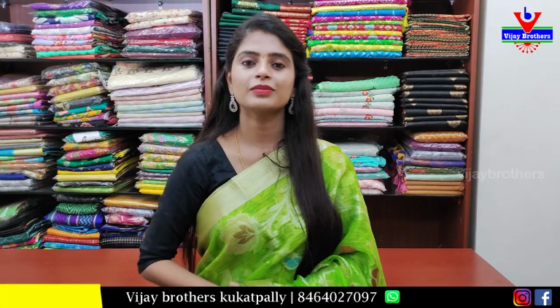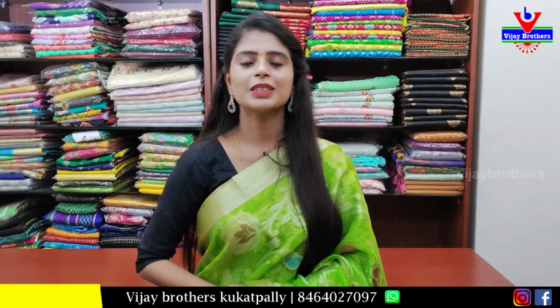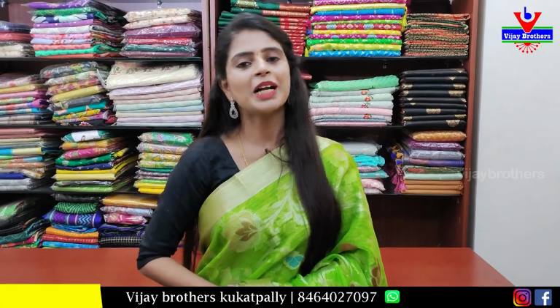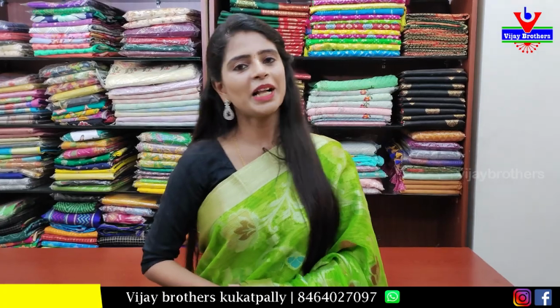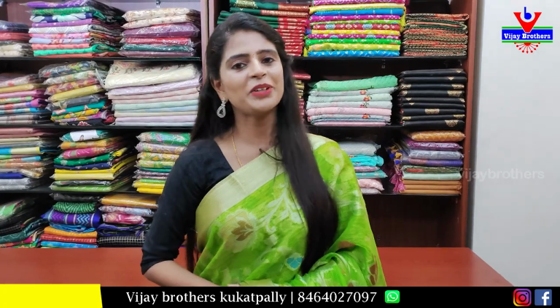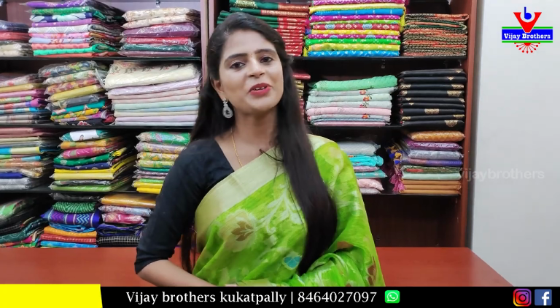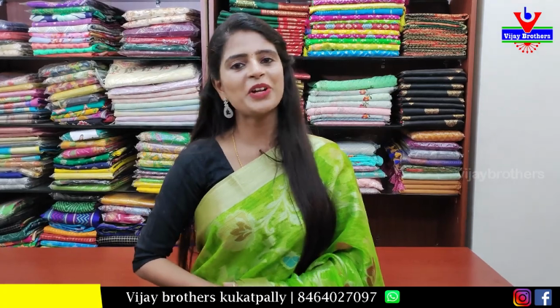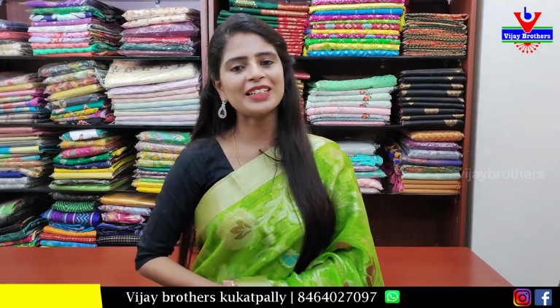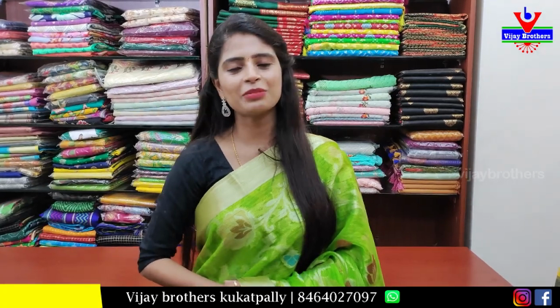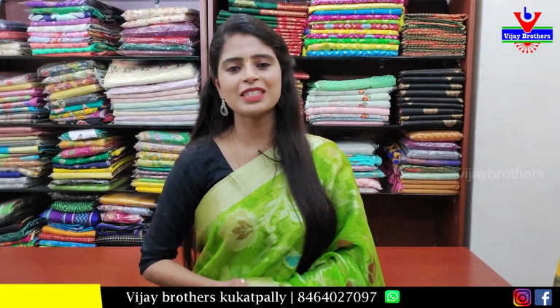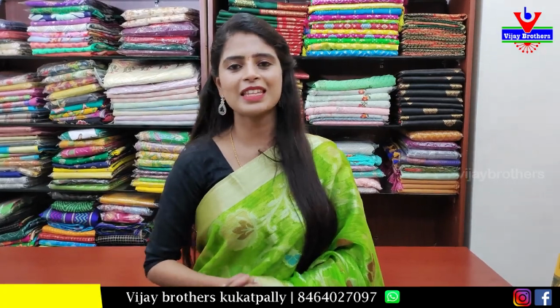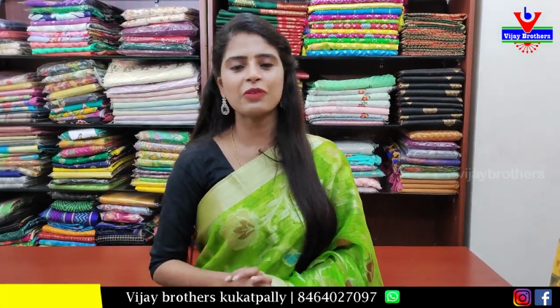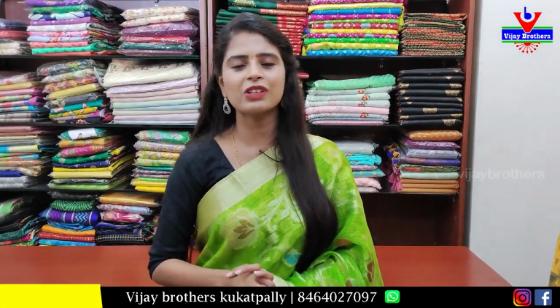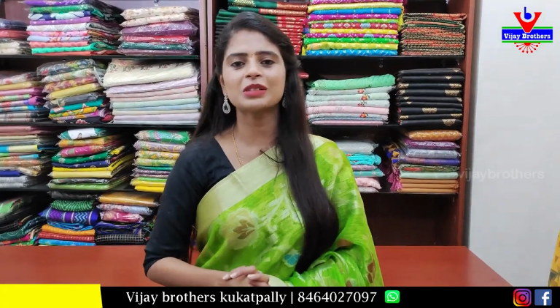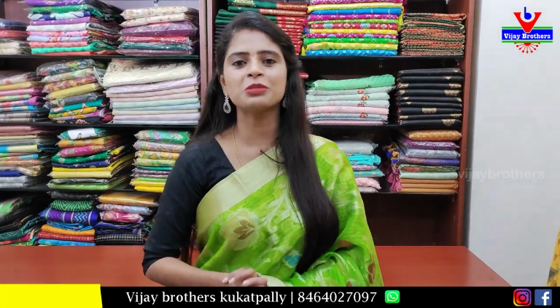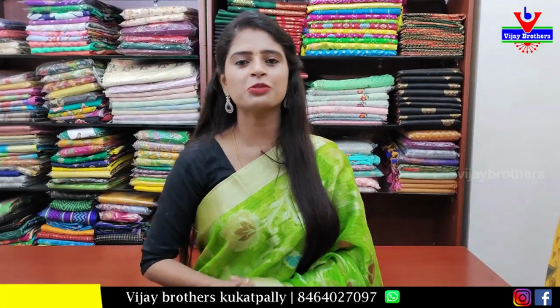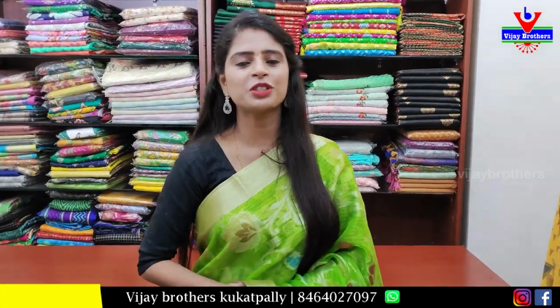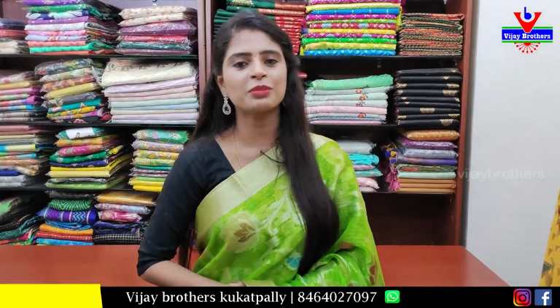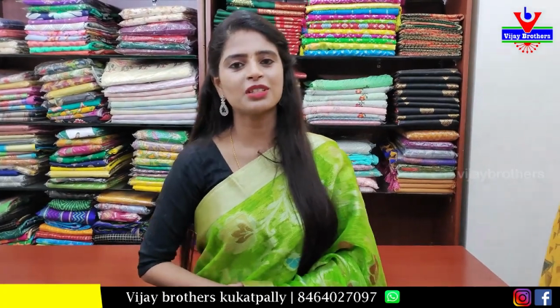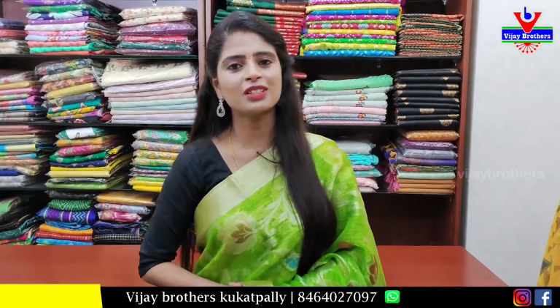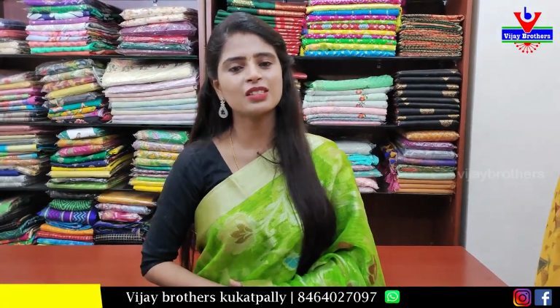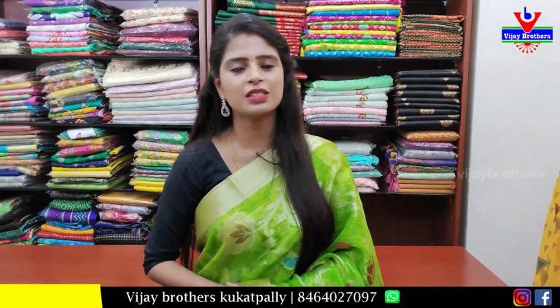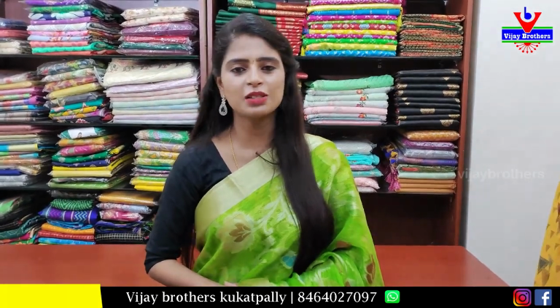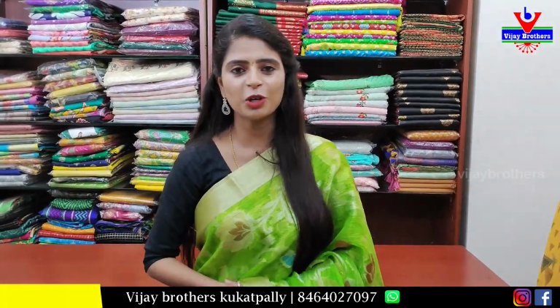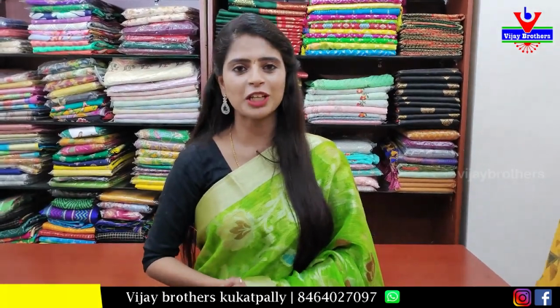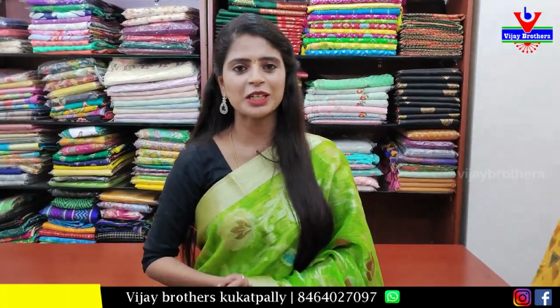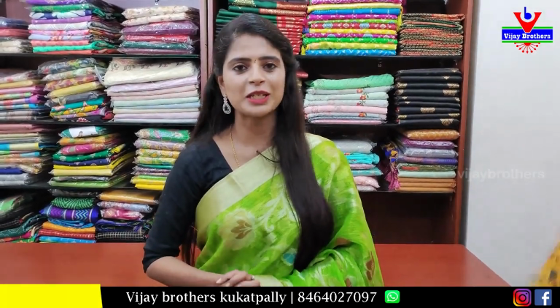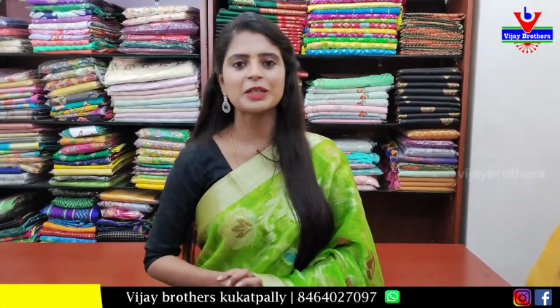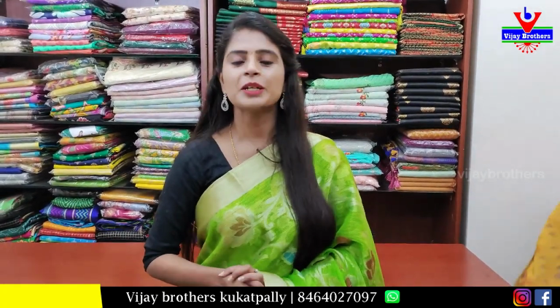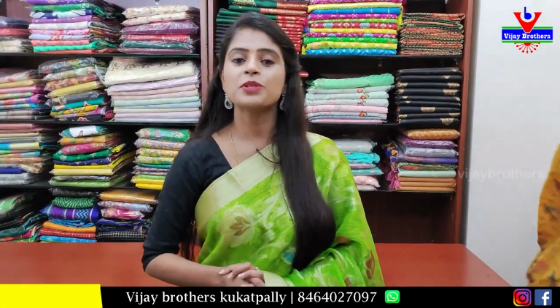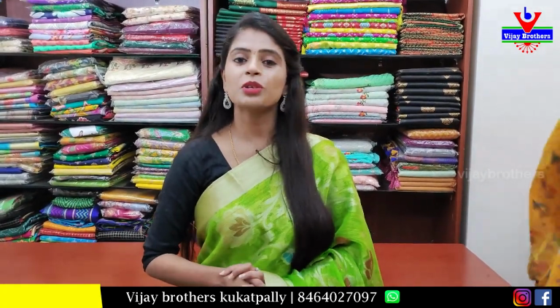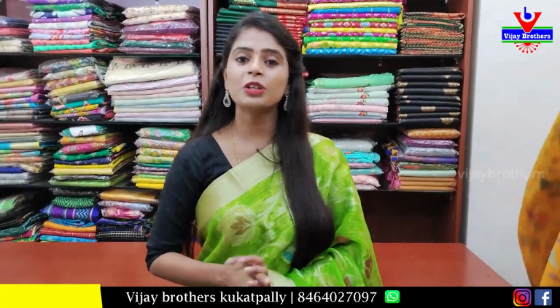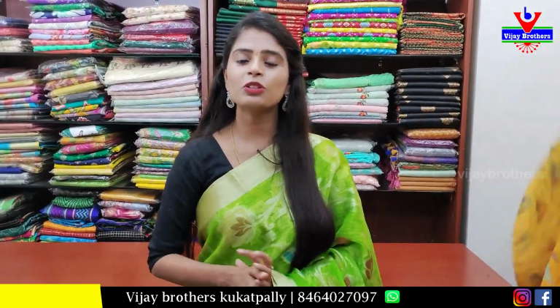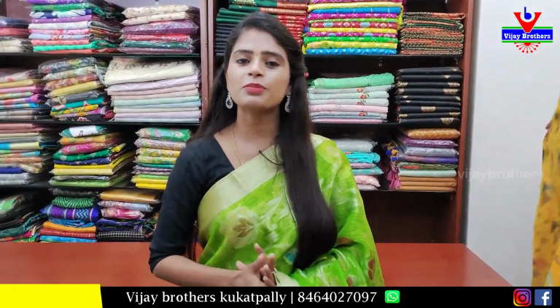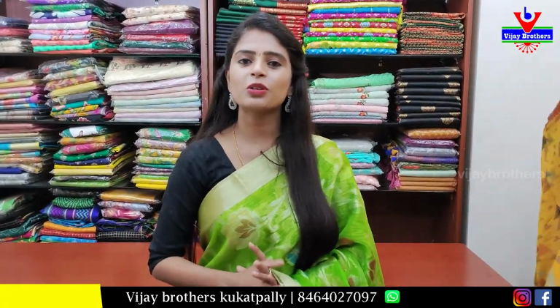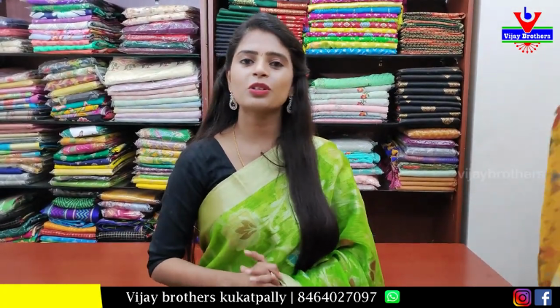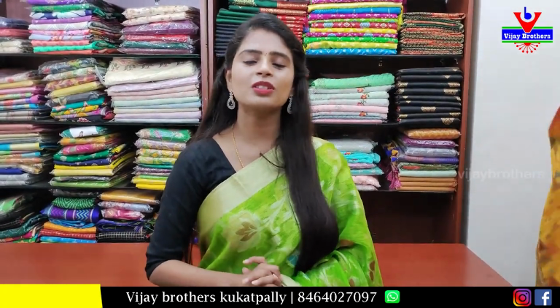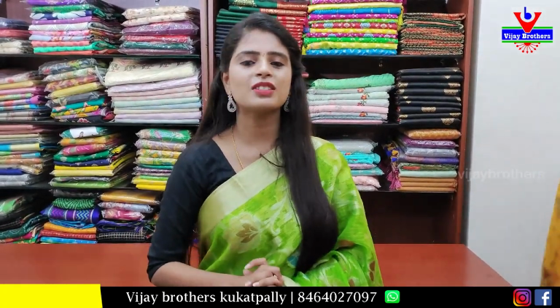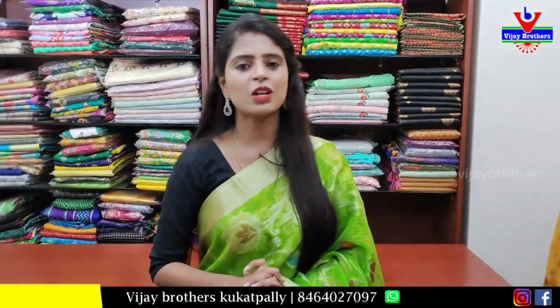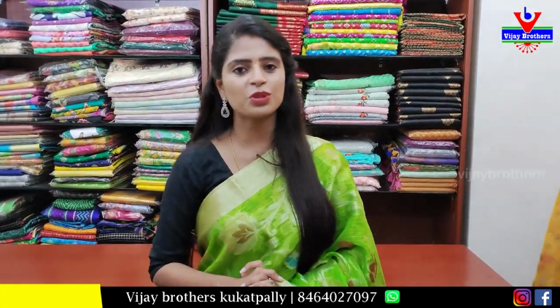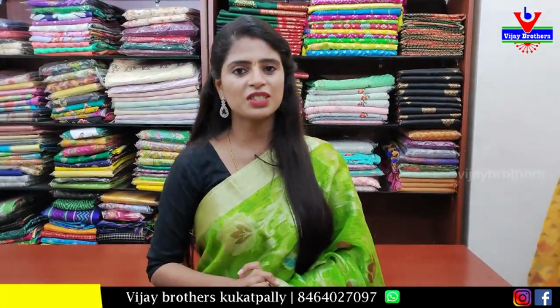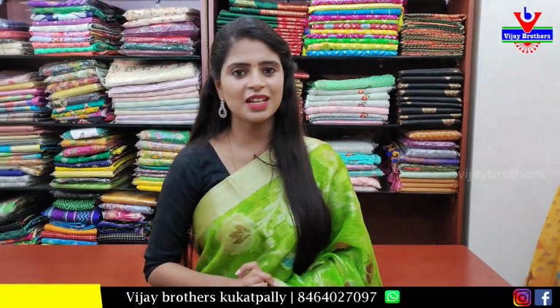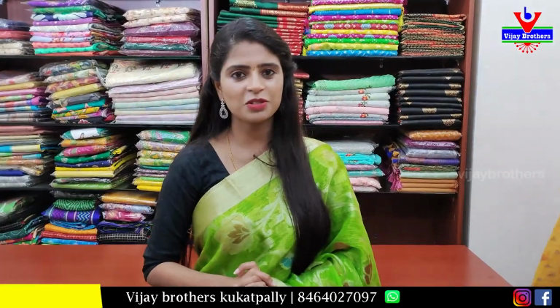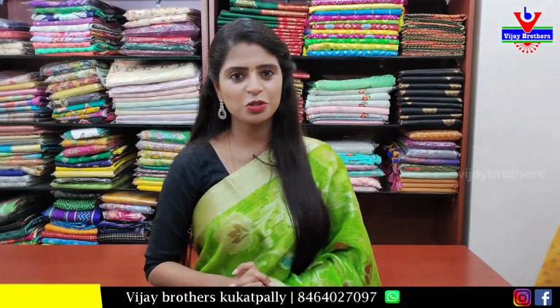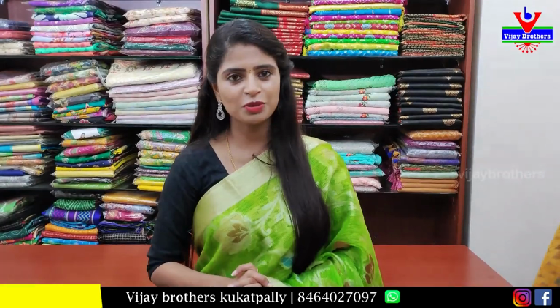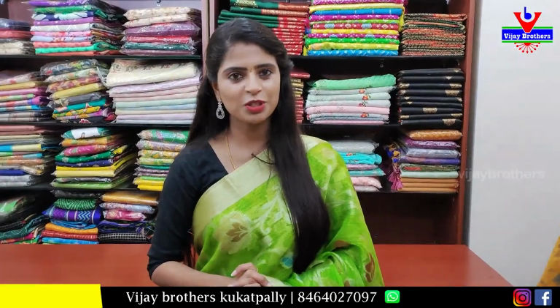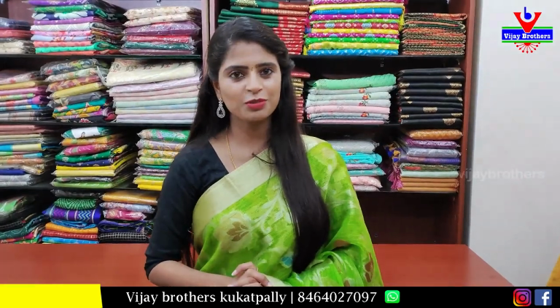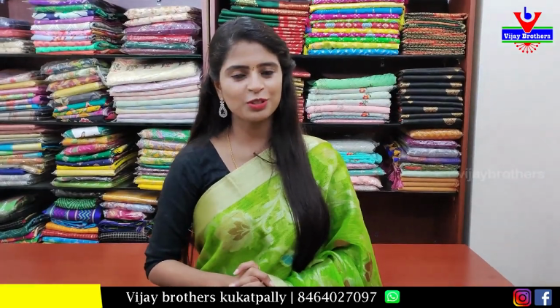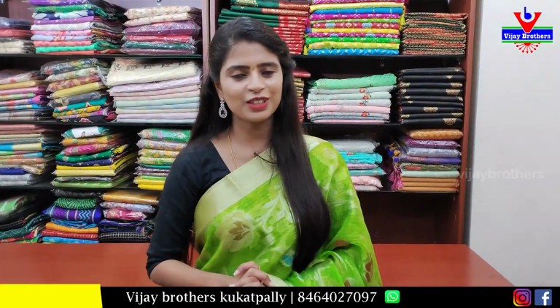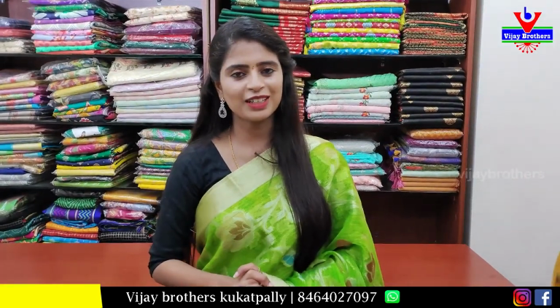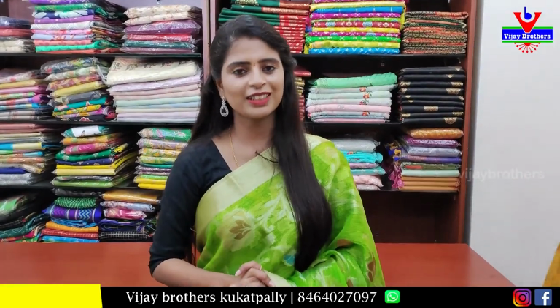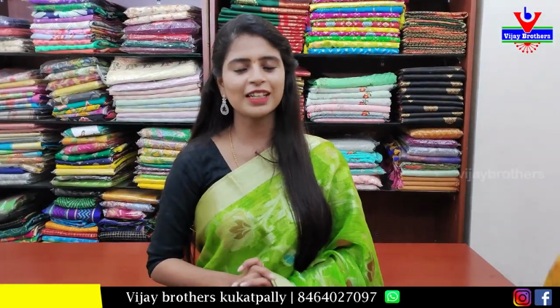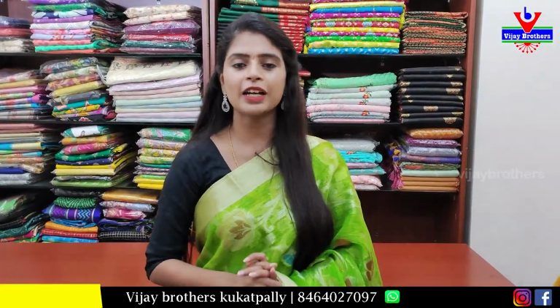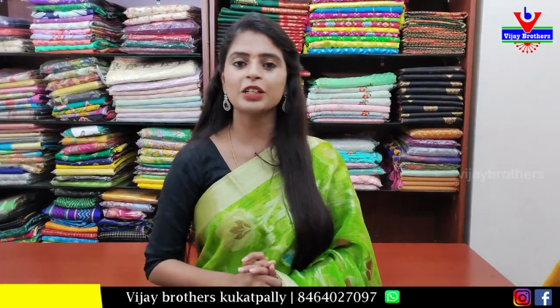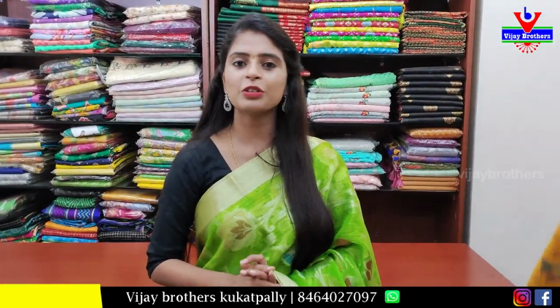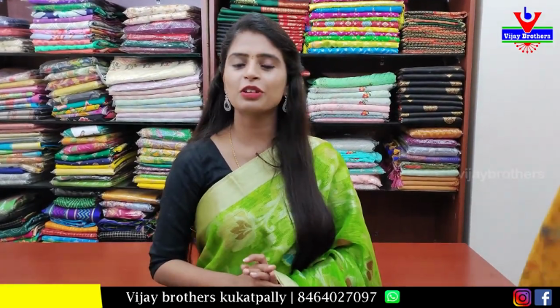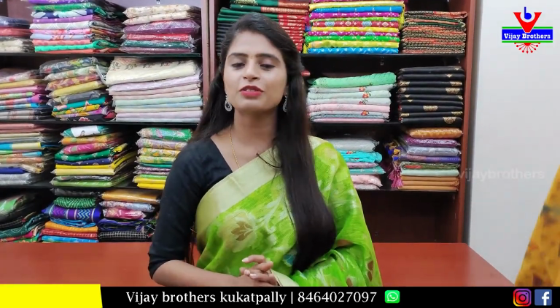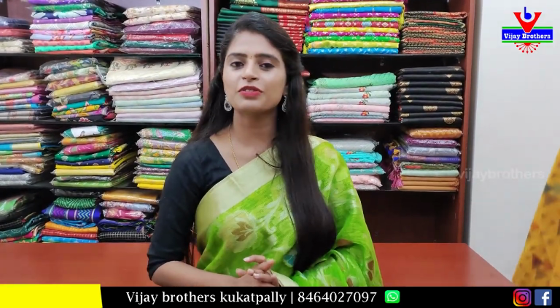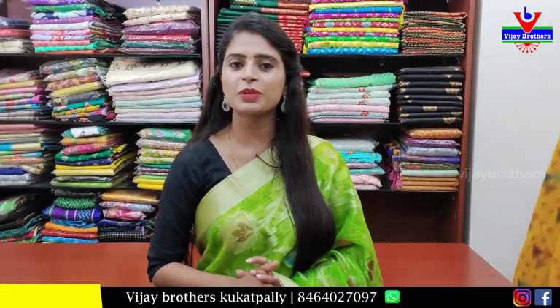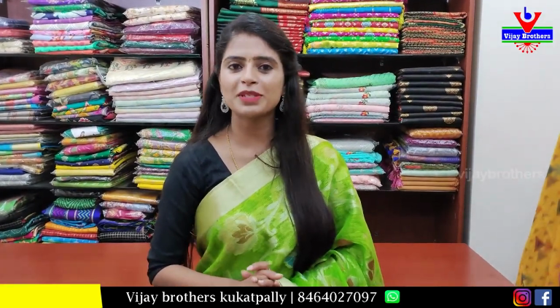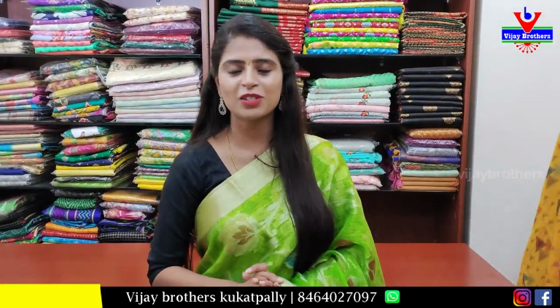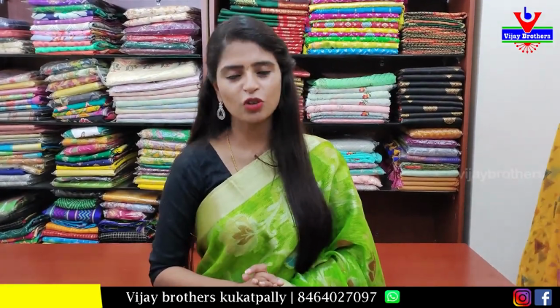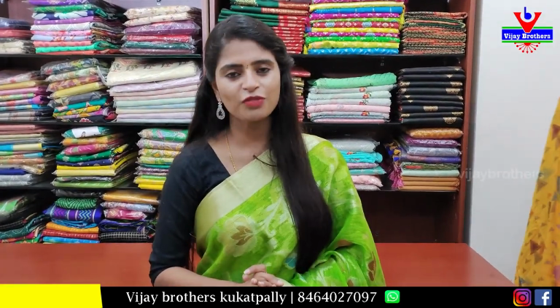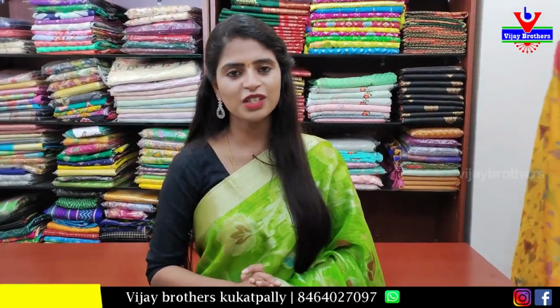Hello all. Namaste. Welcome to Vijay Brothers. This is Monica. This is the discounted series — we are going to get 50% off.